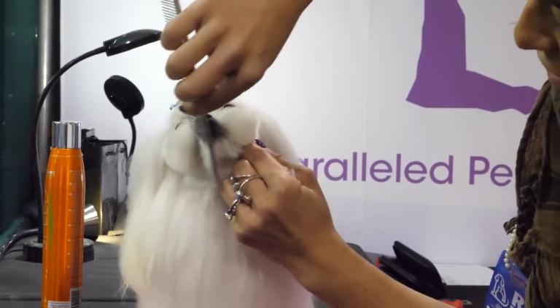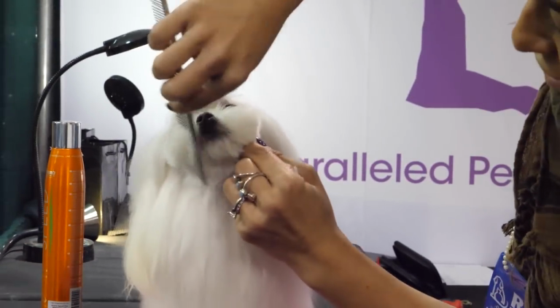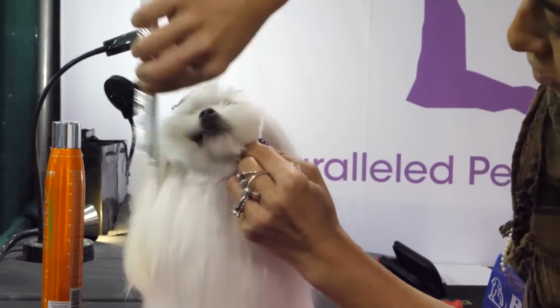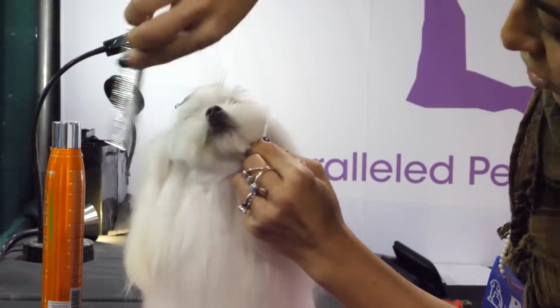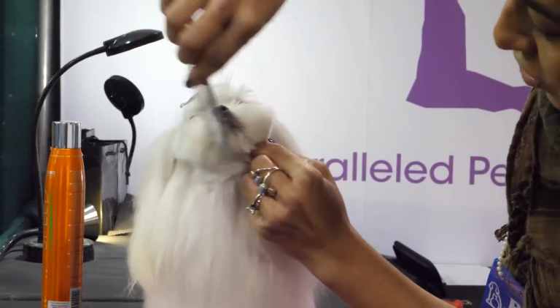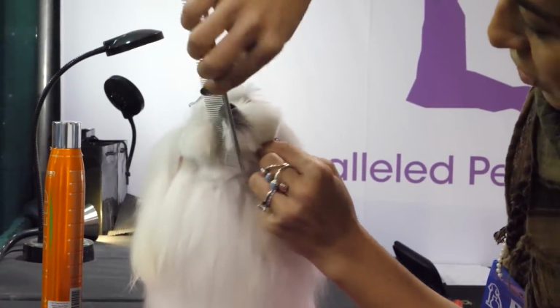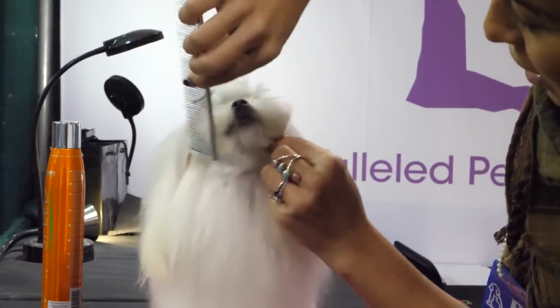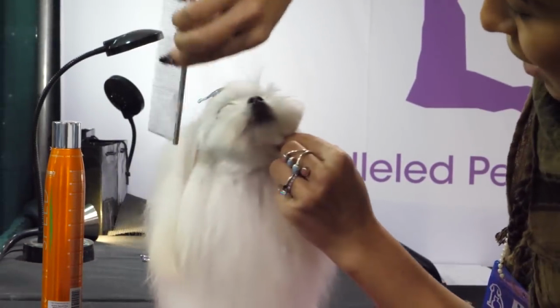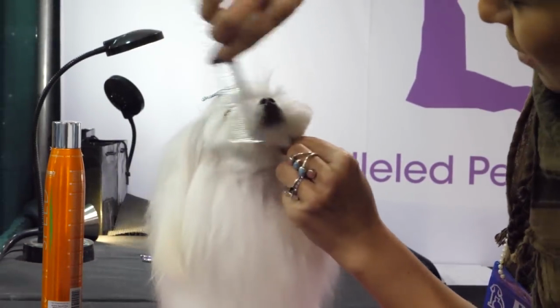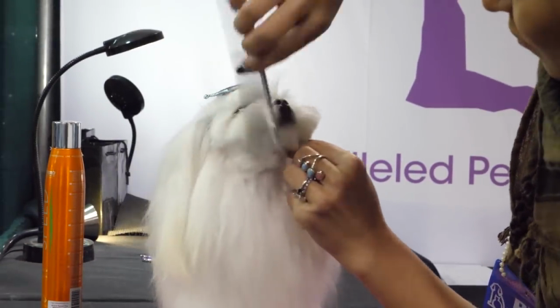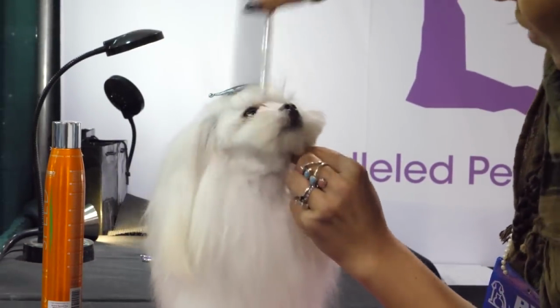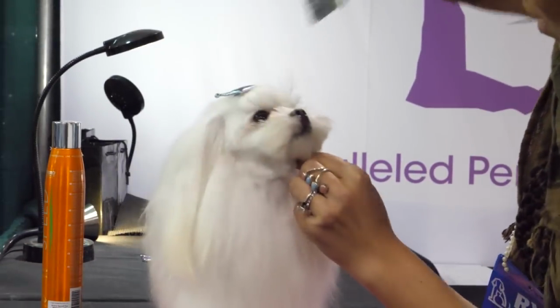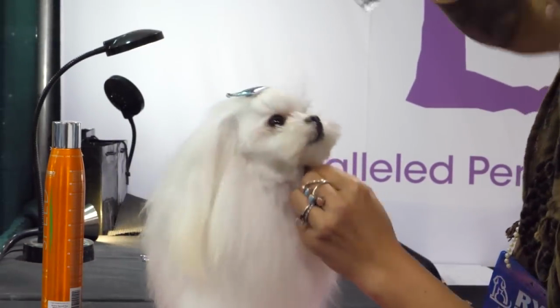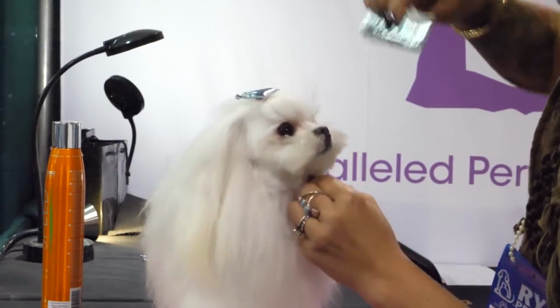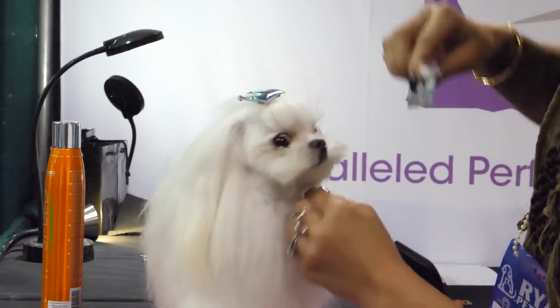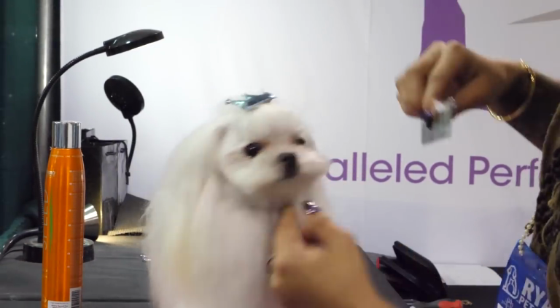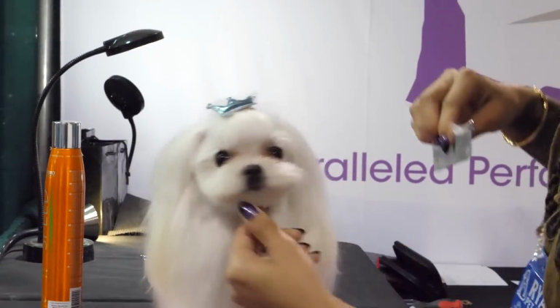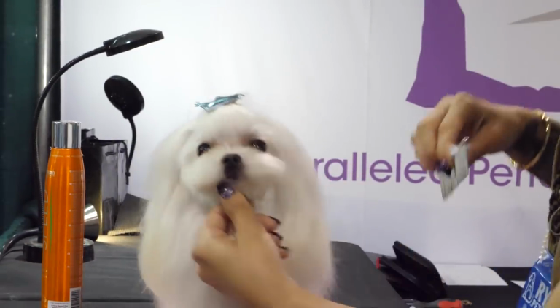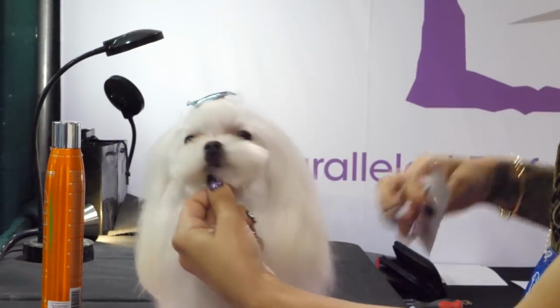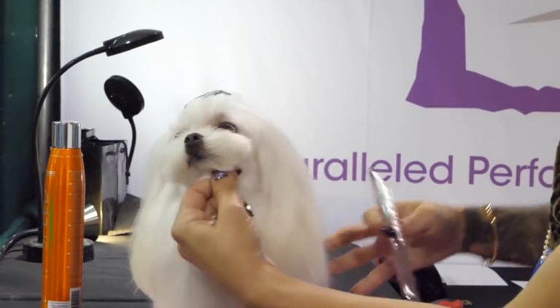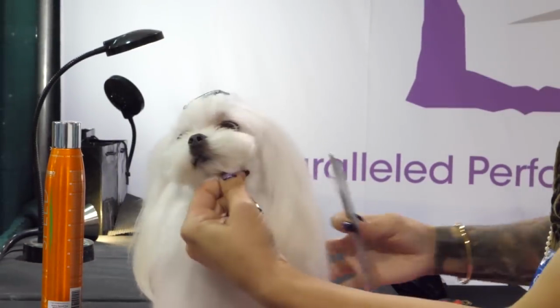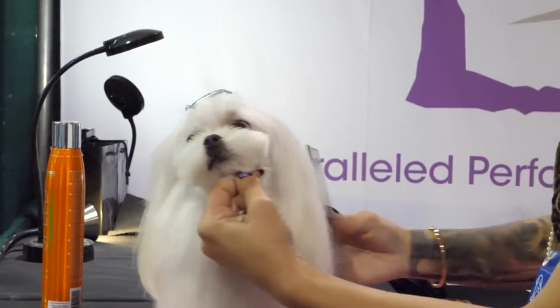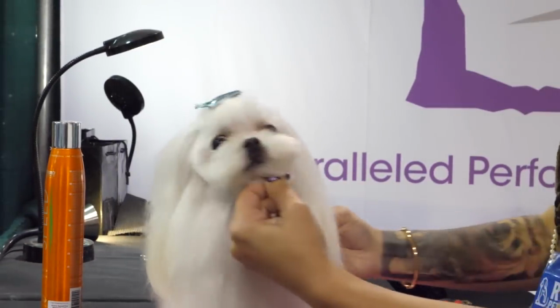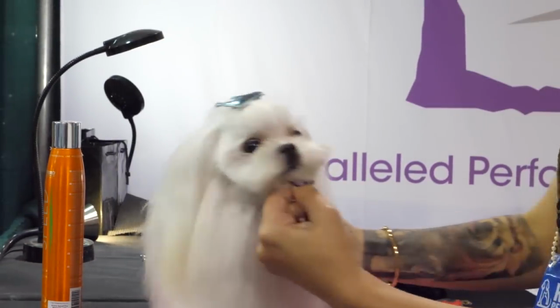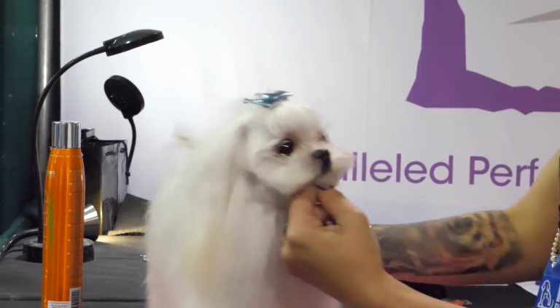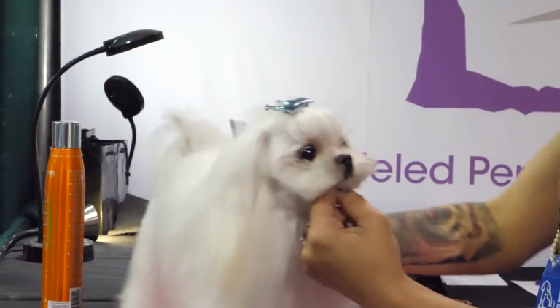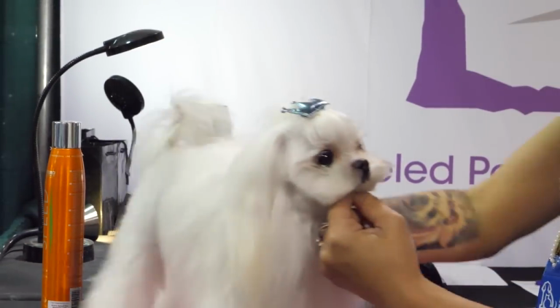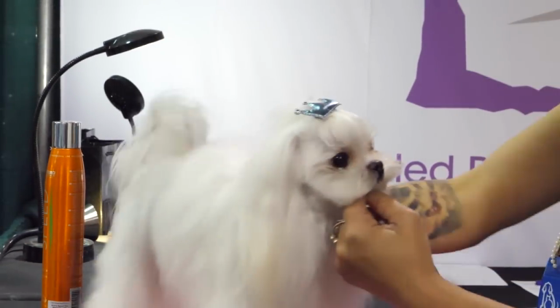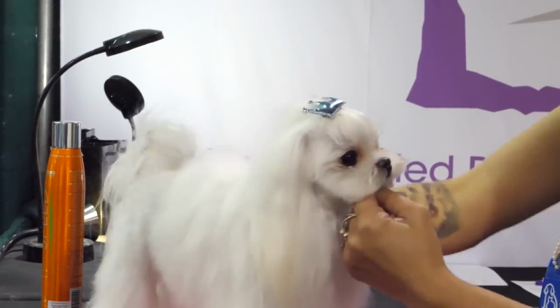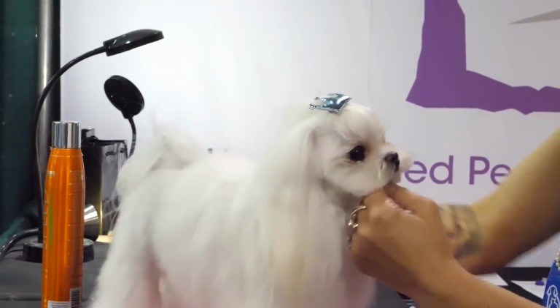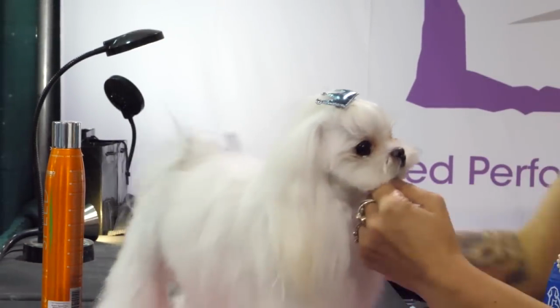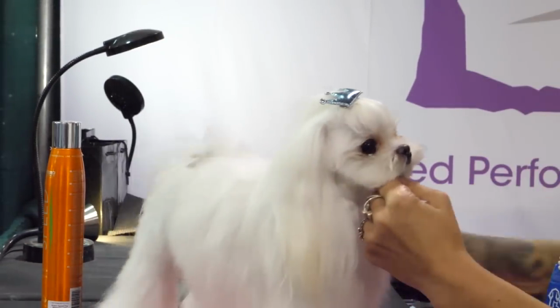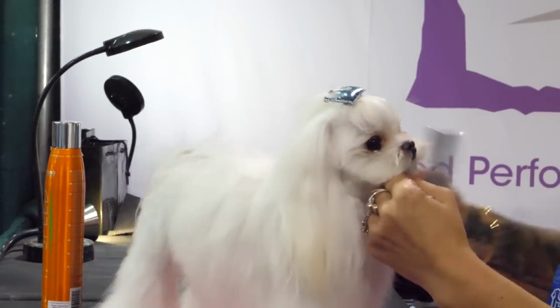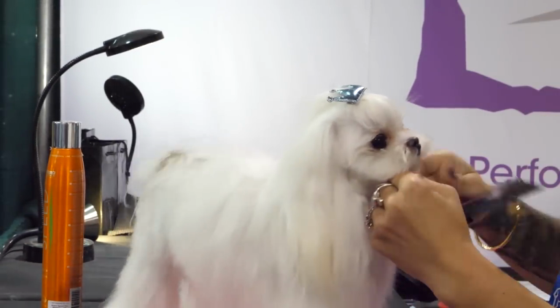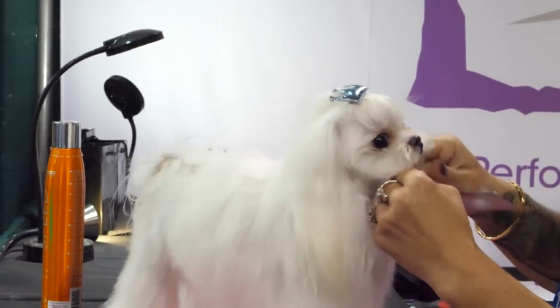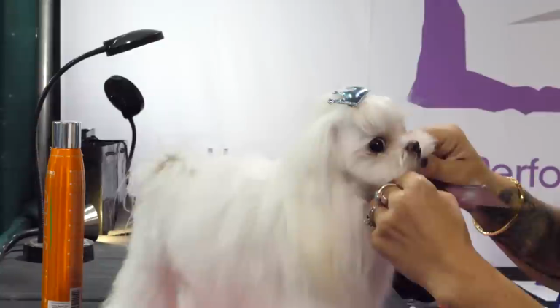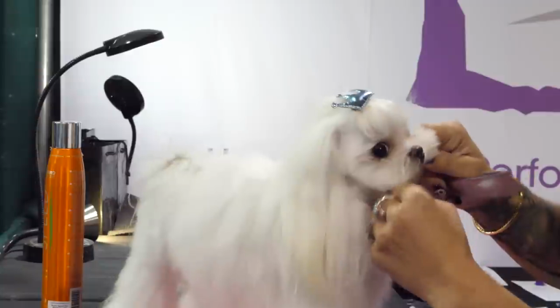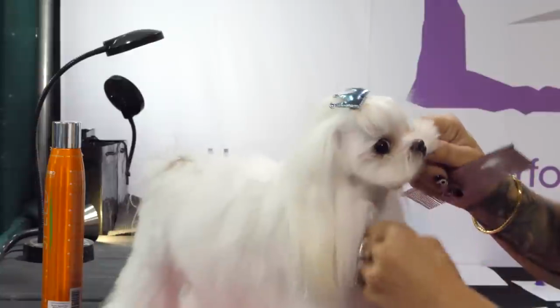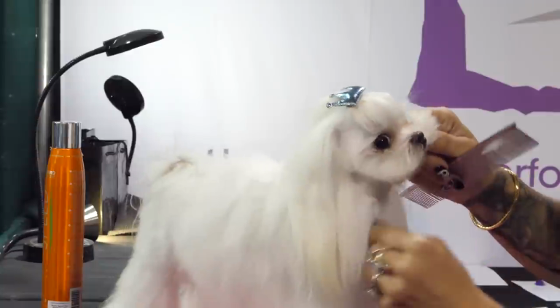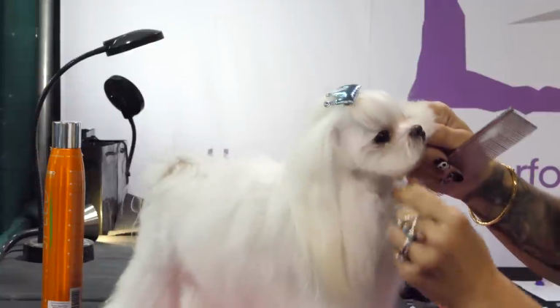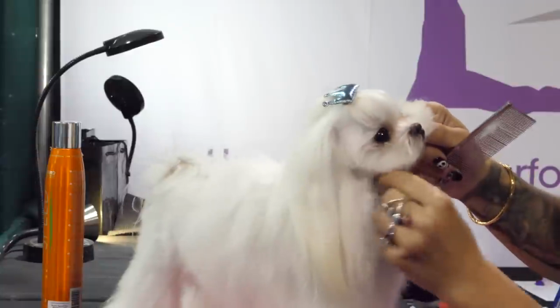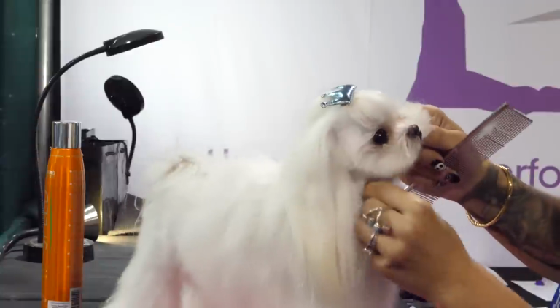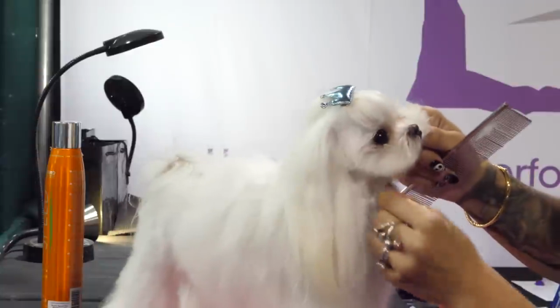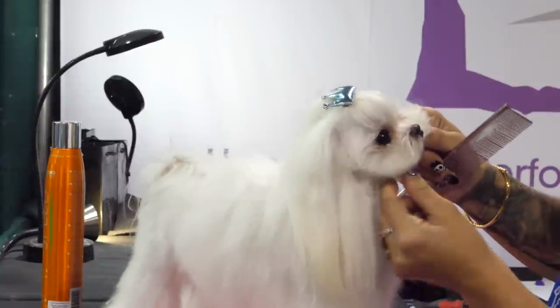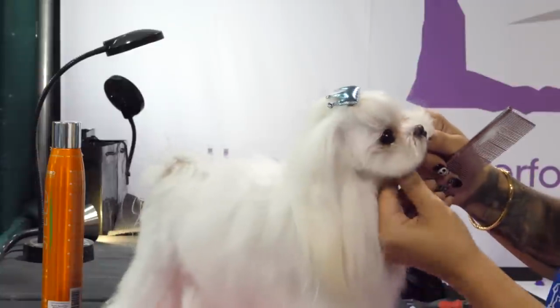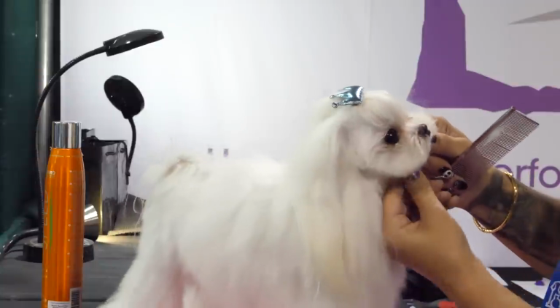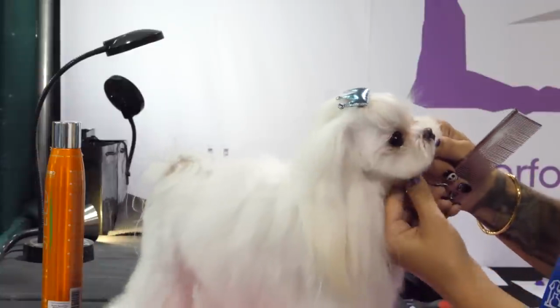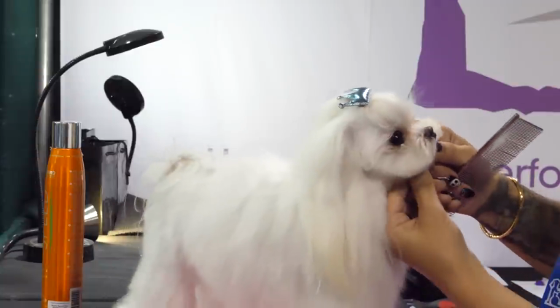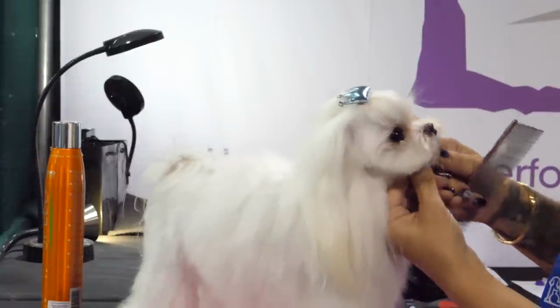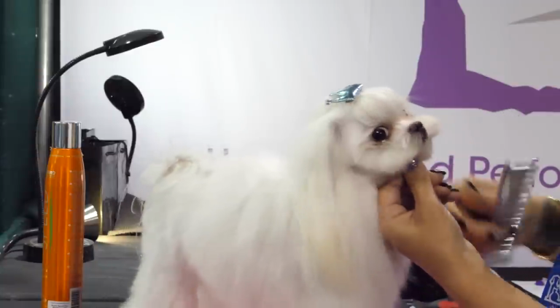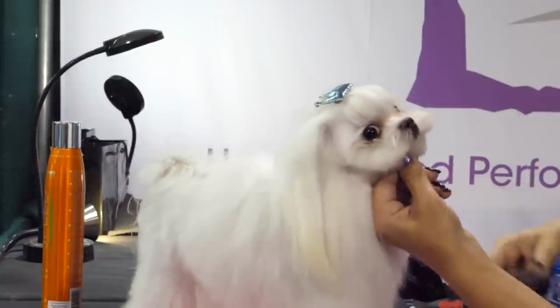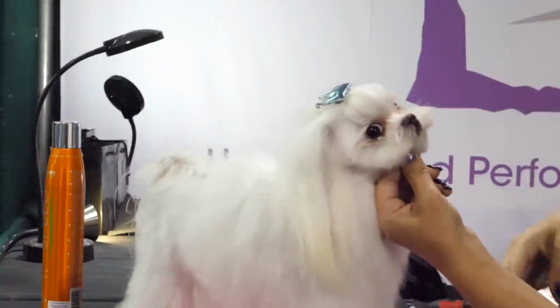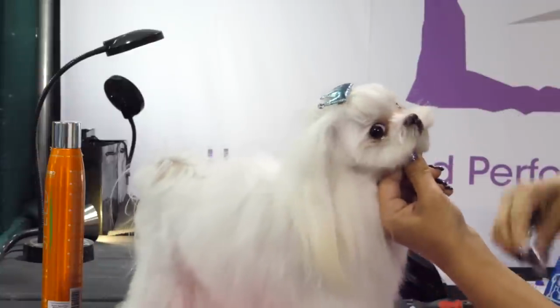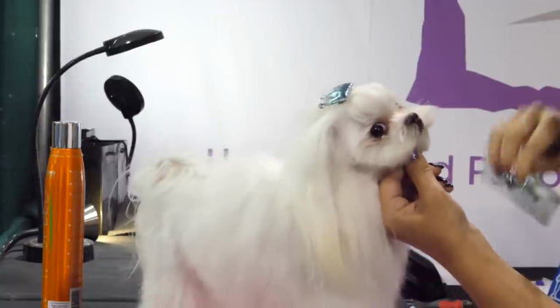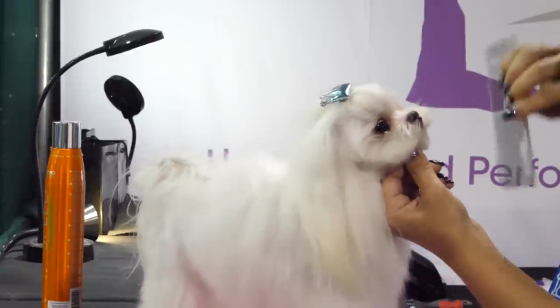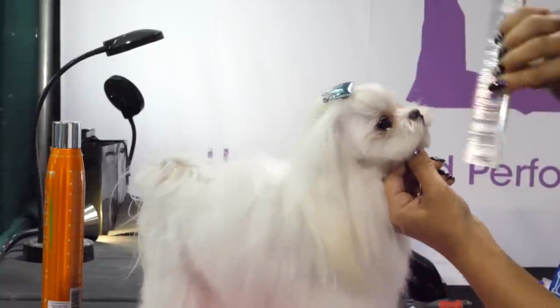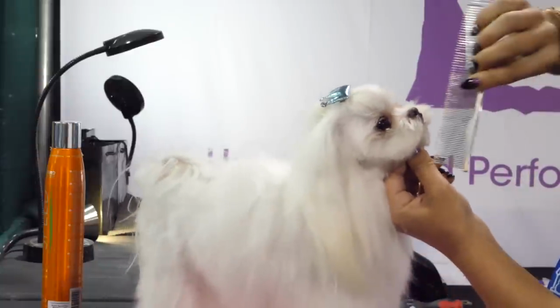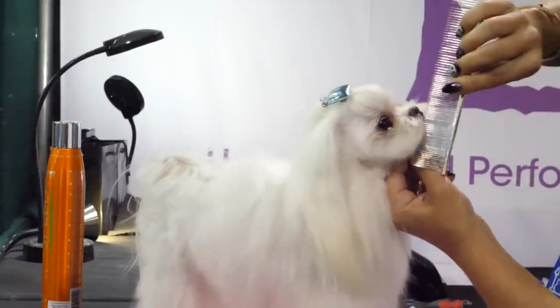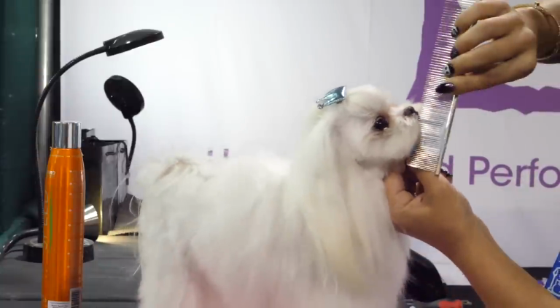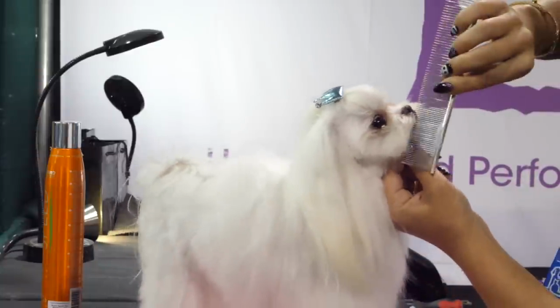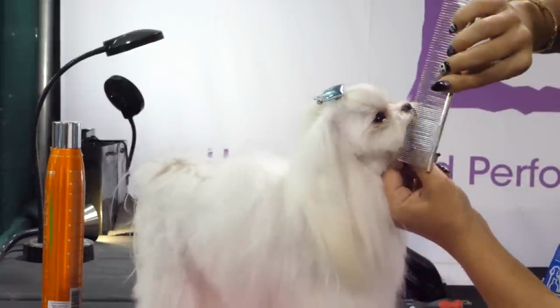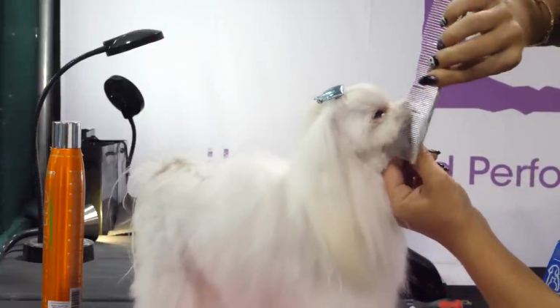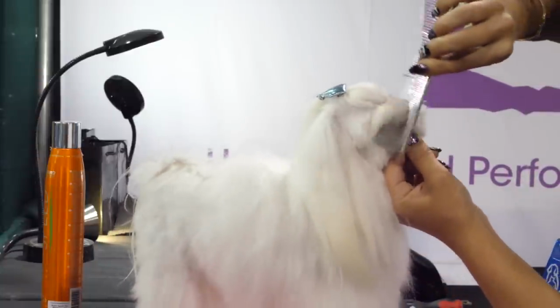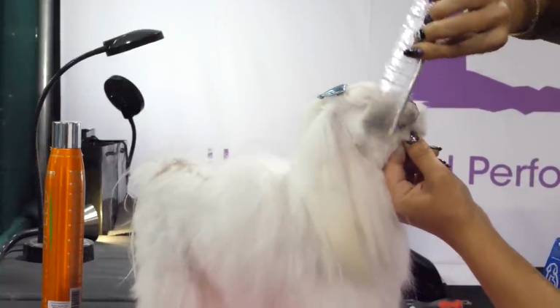What you've got is a cutesy little face. Just a little more to do and then you're free.